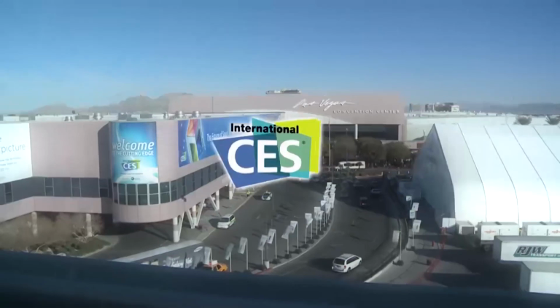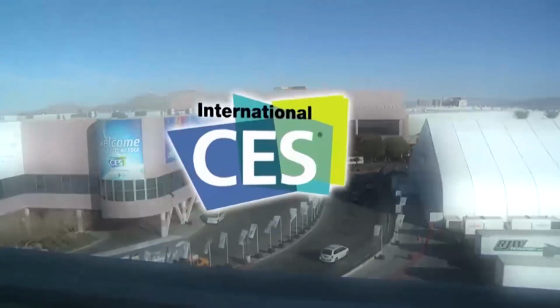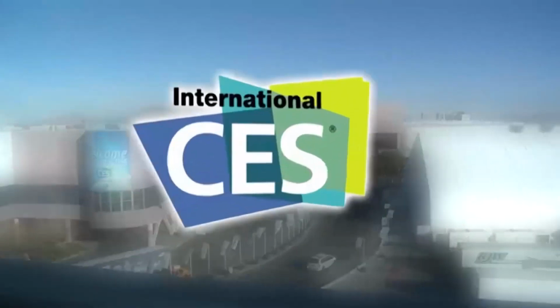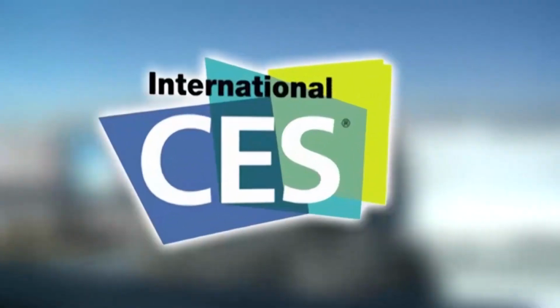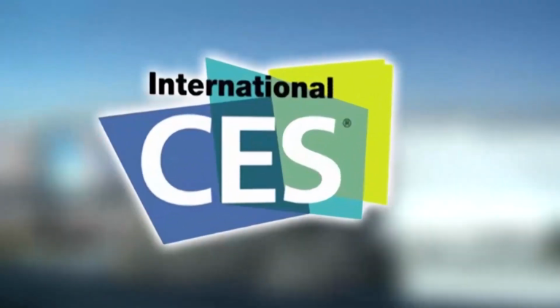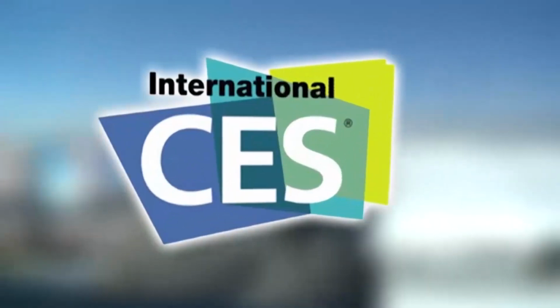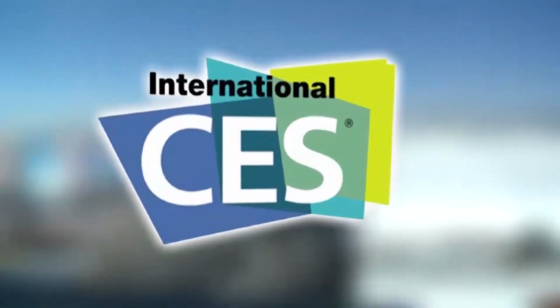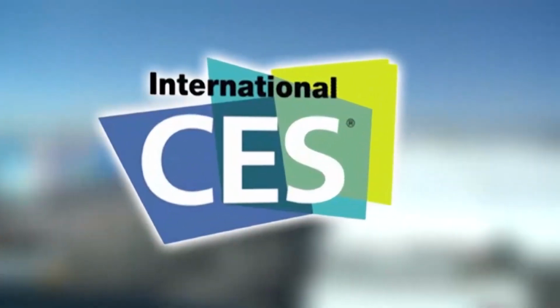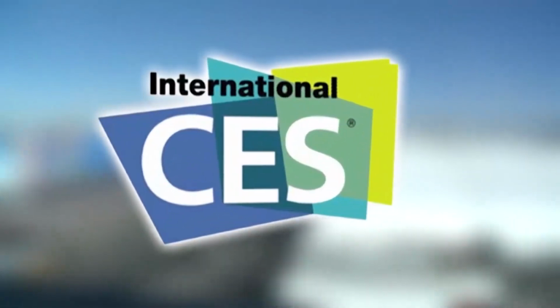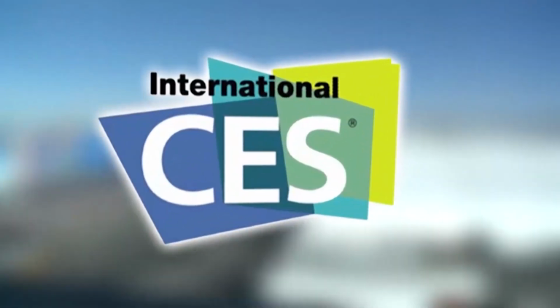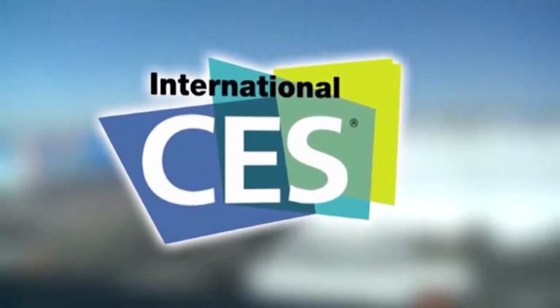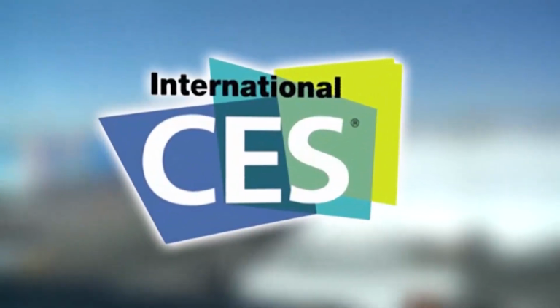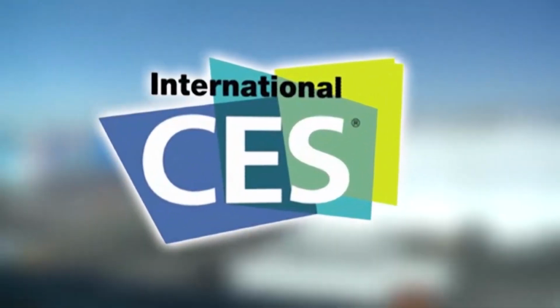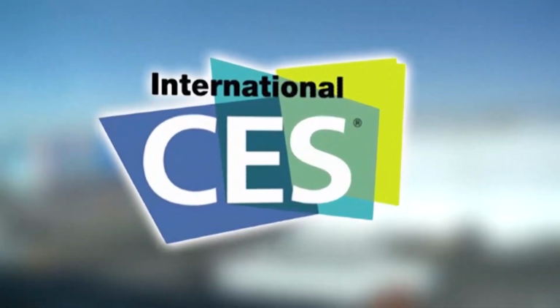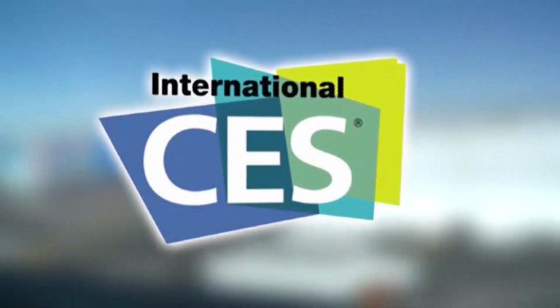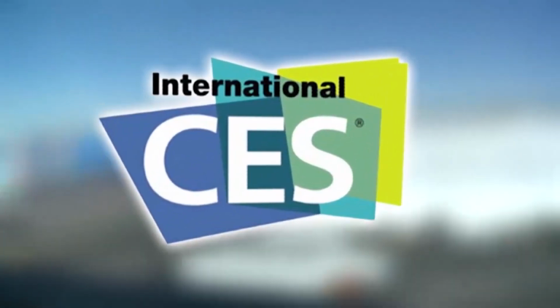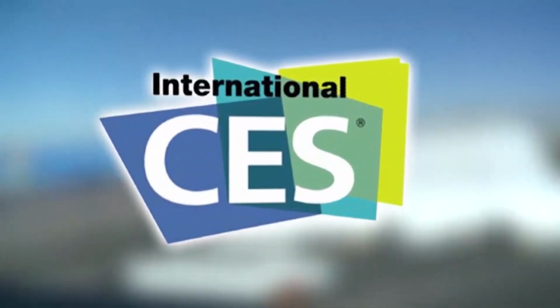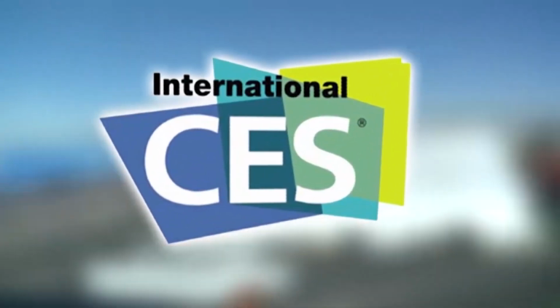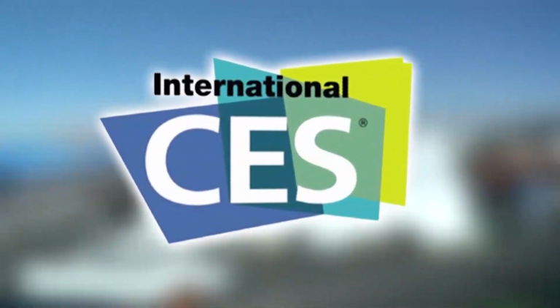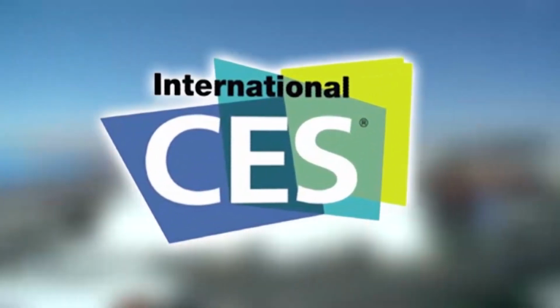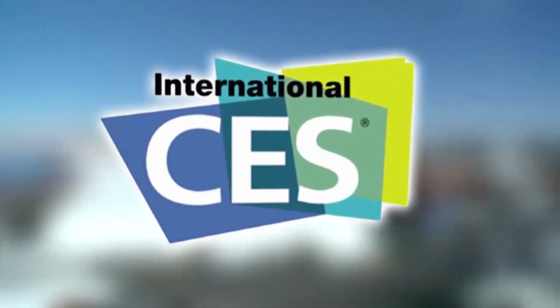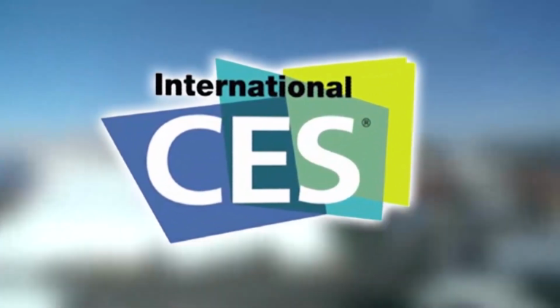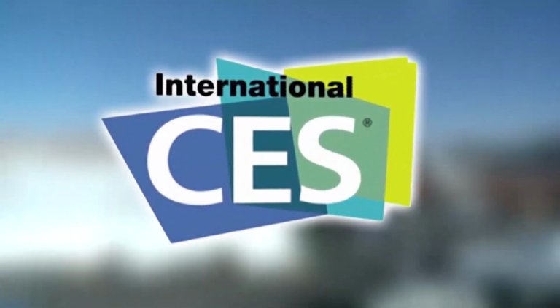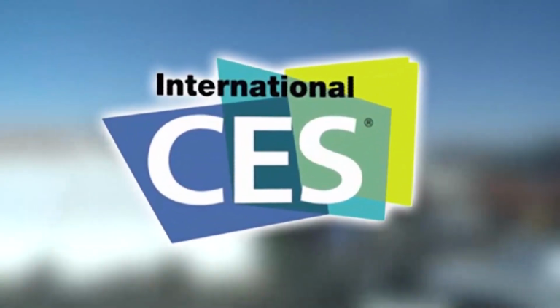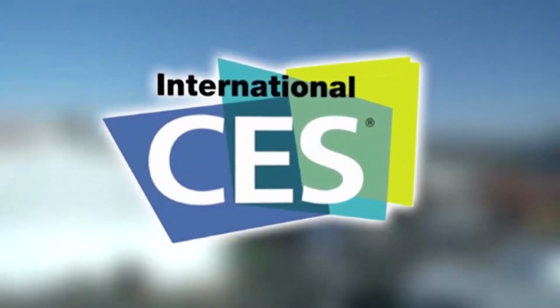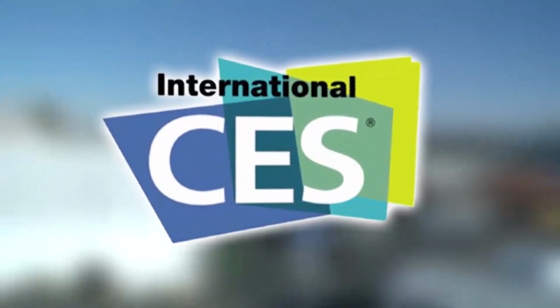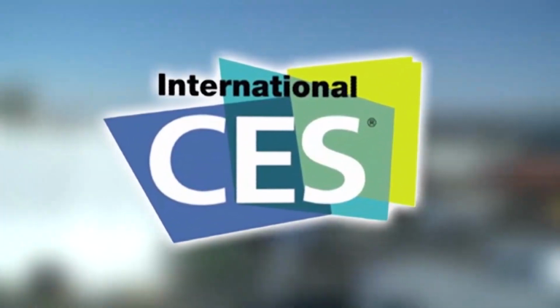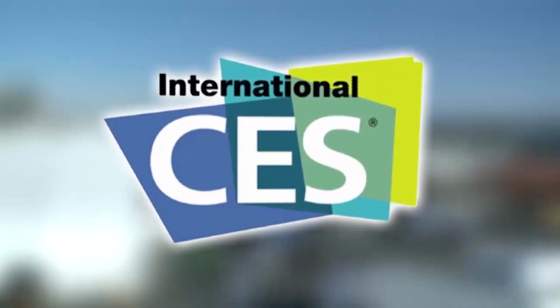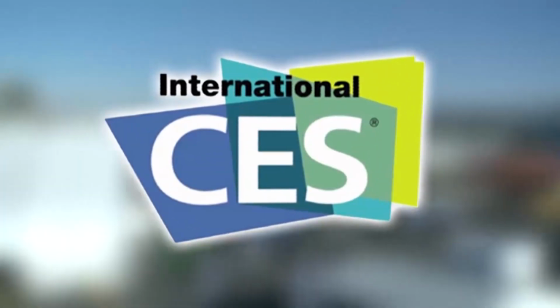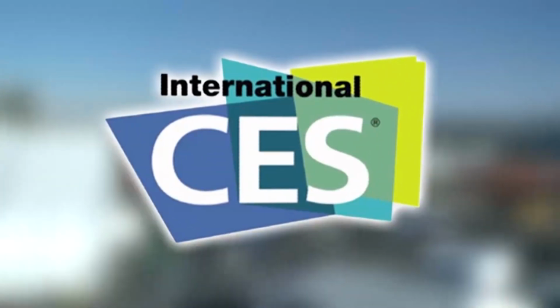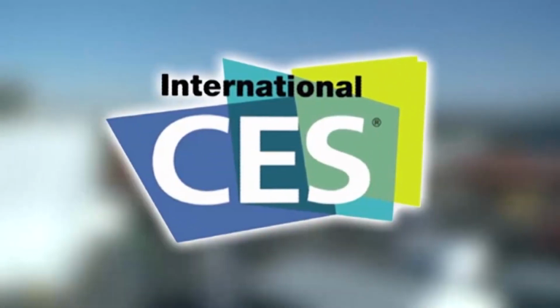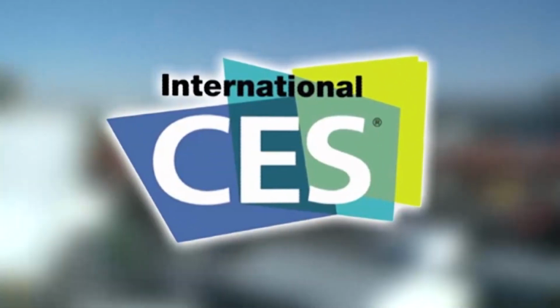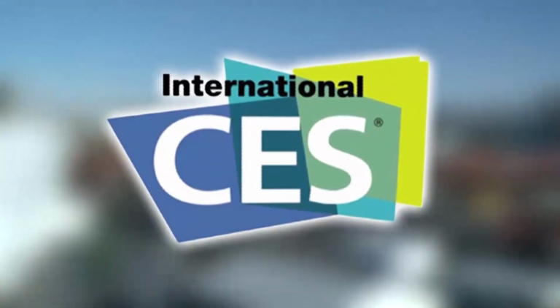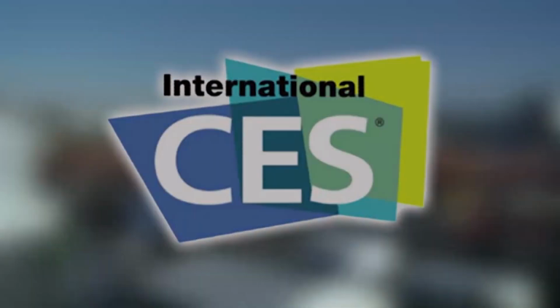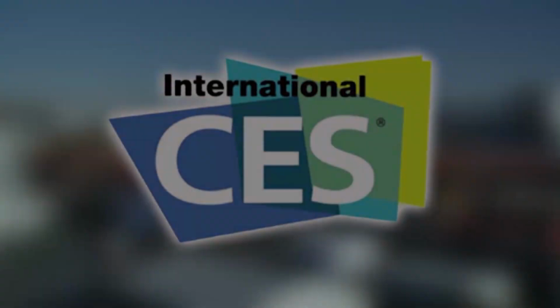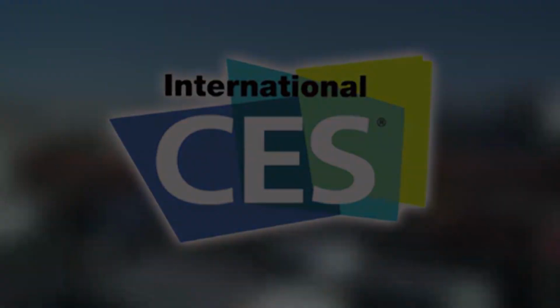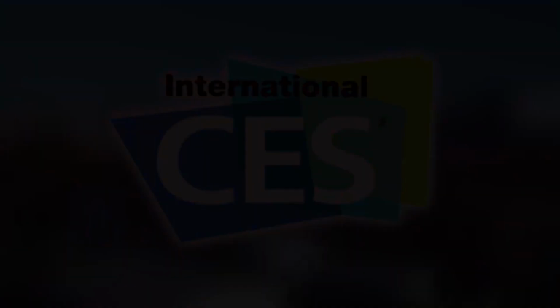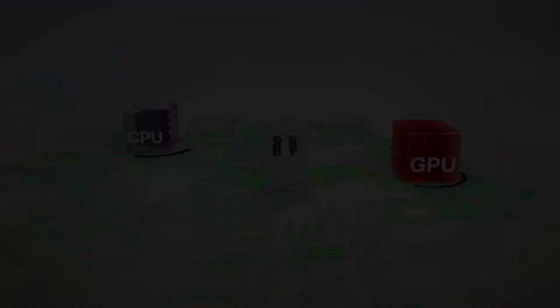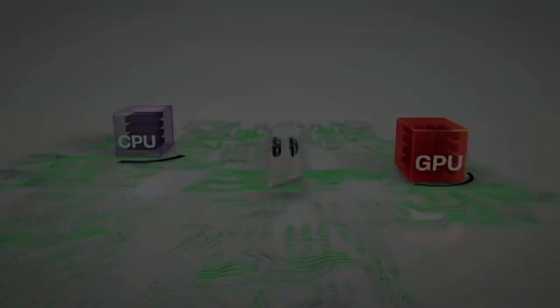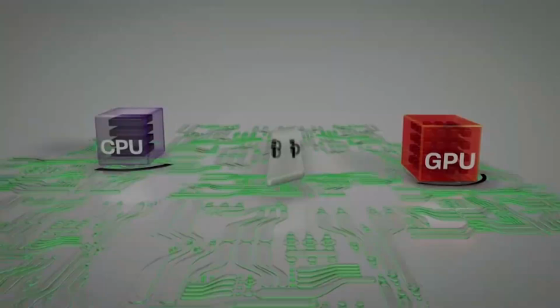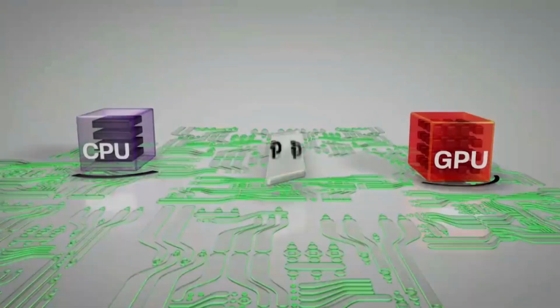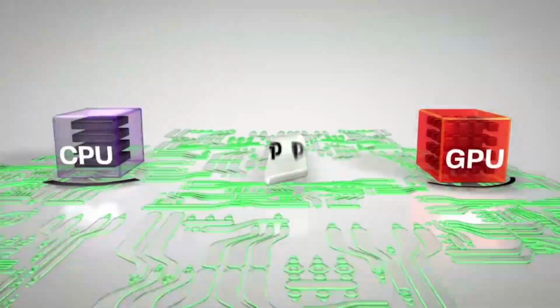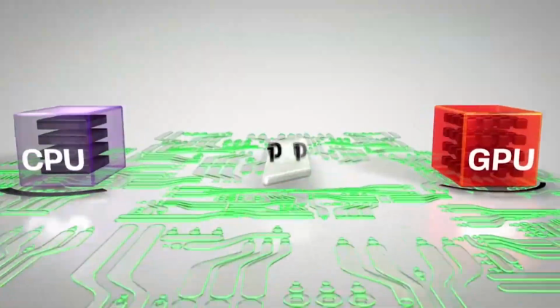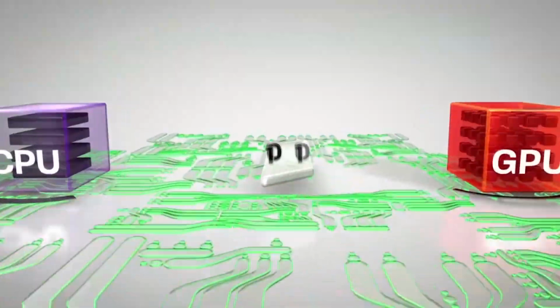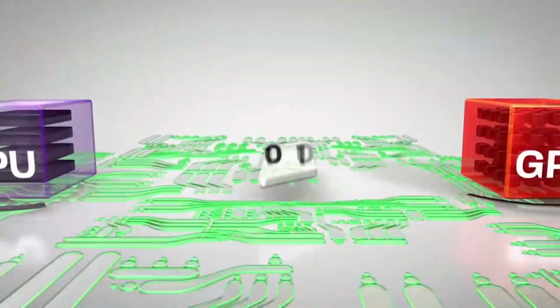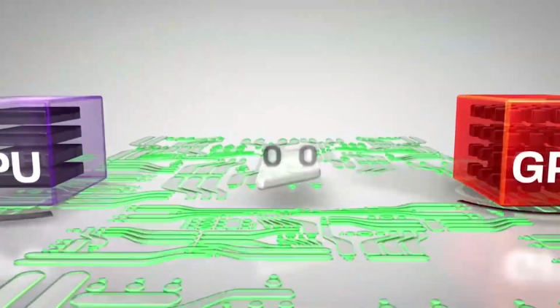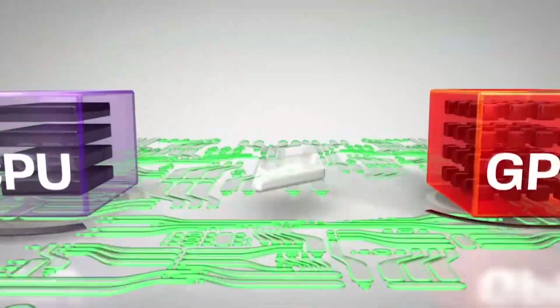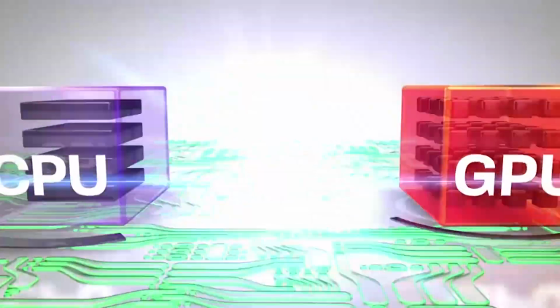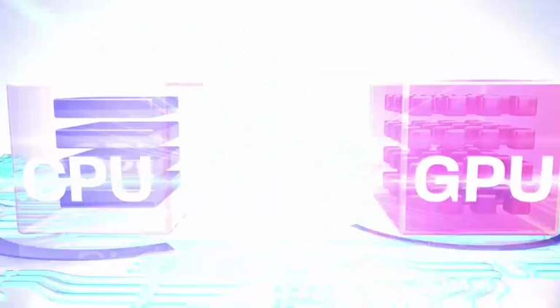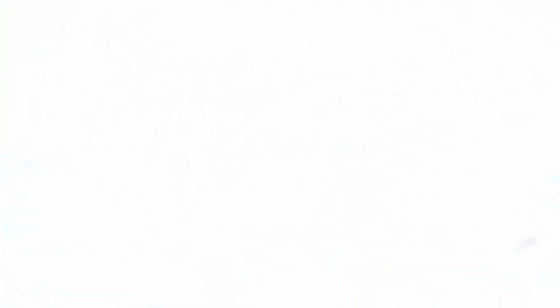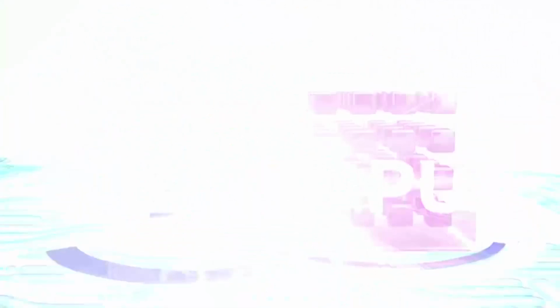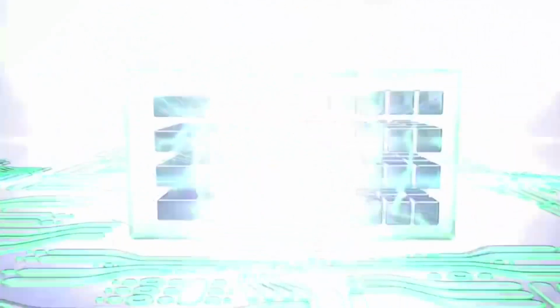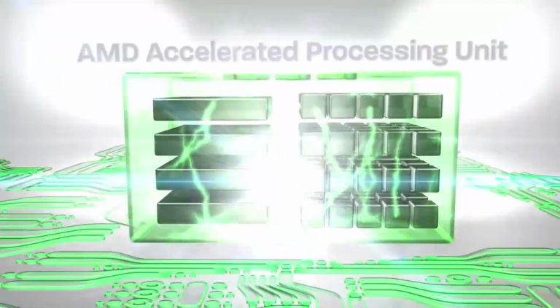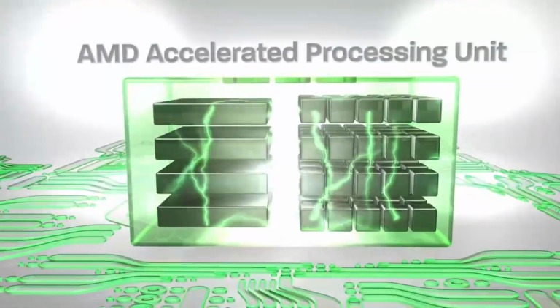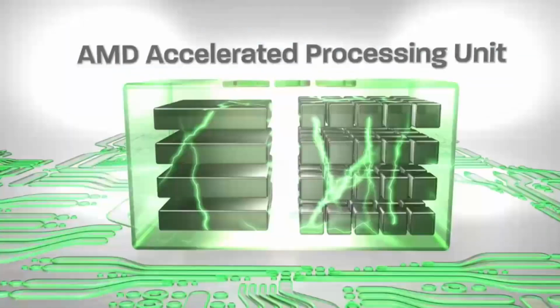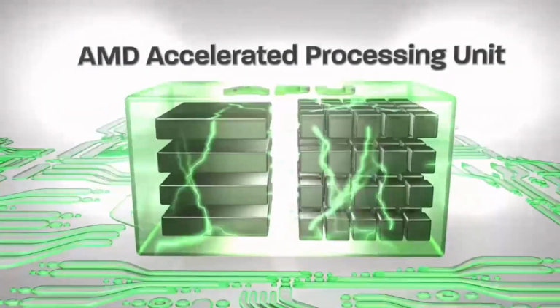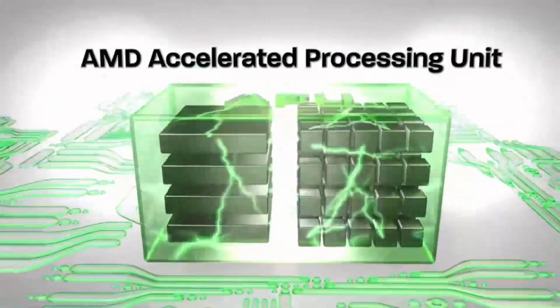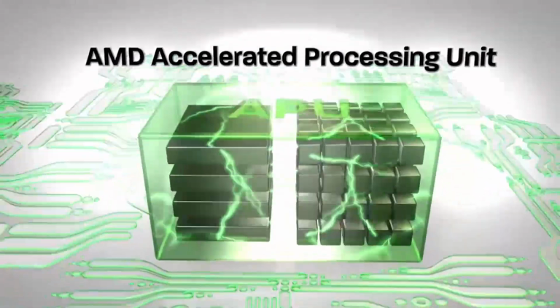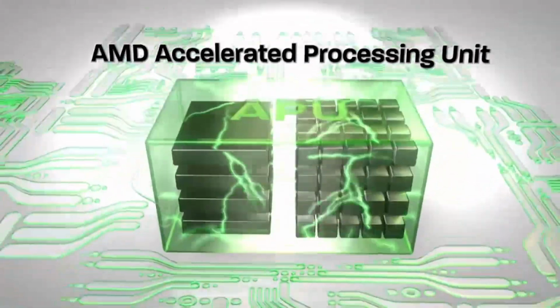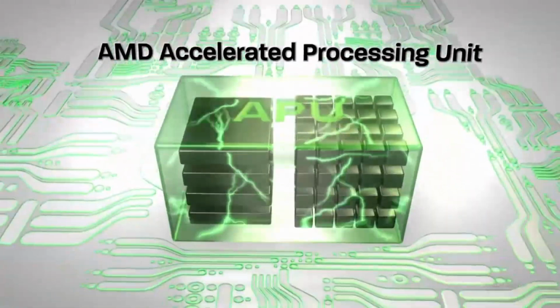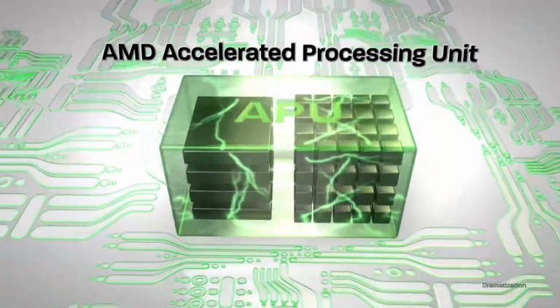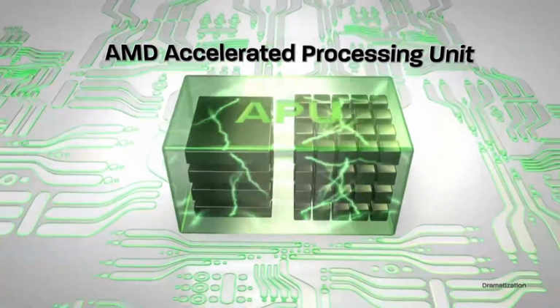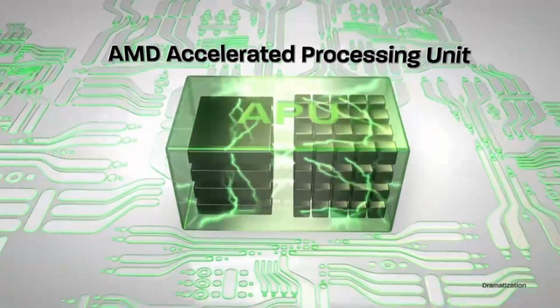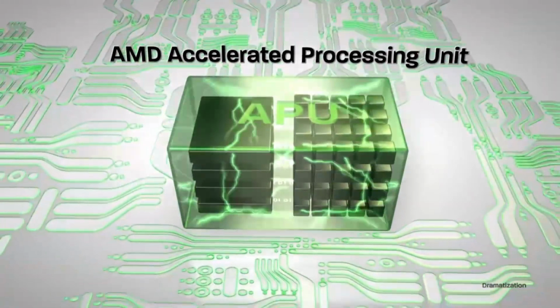PC Perspective's coverage of the 2013 Consumer Electronics Show is brought to you by AMD and the second generation A-Series APUs.